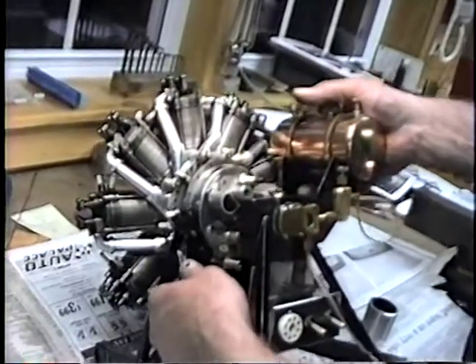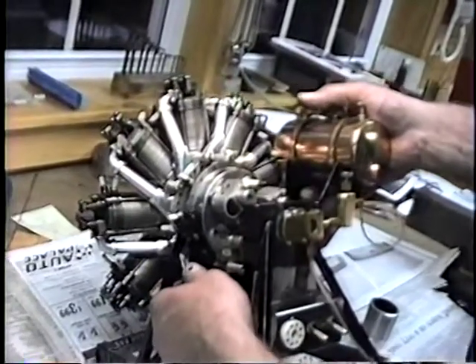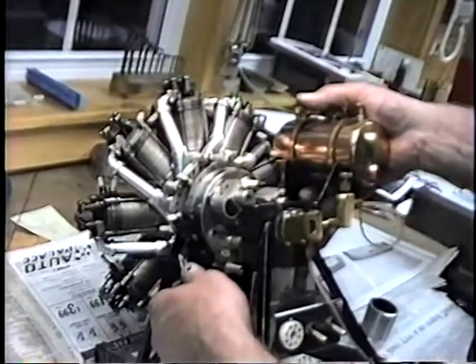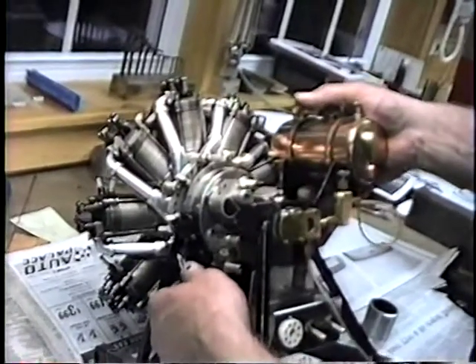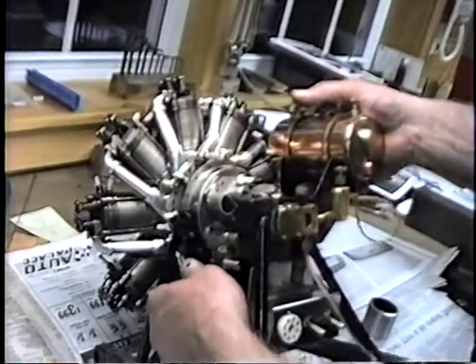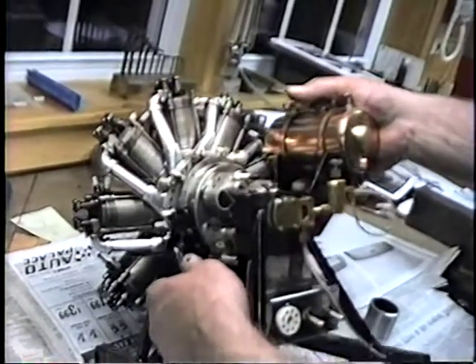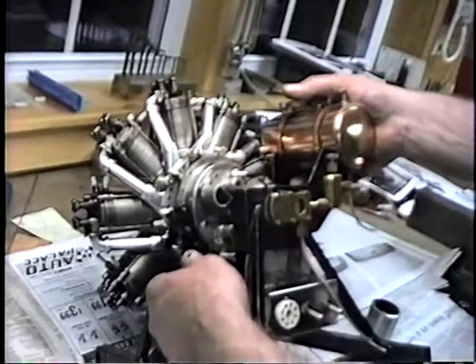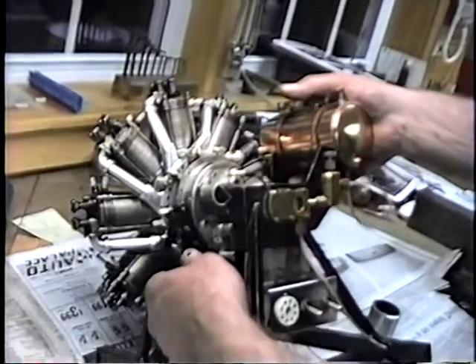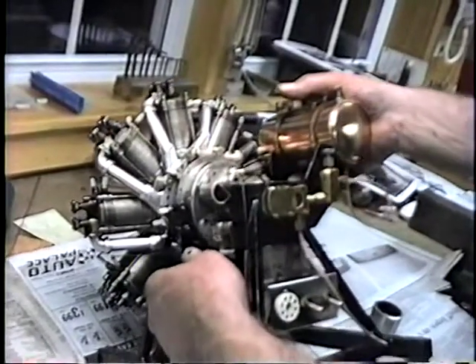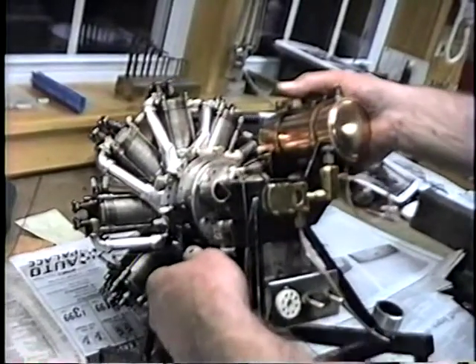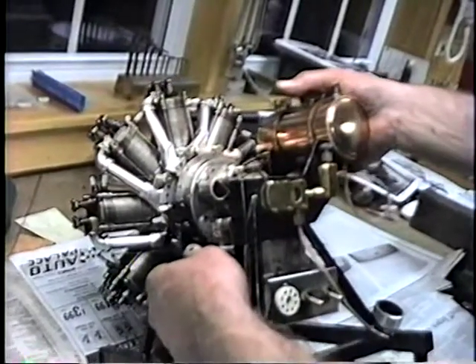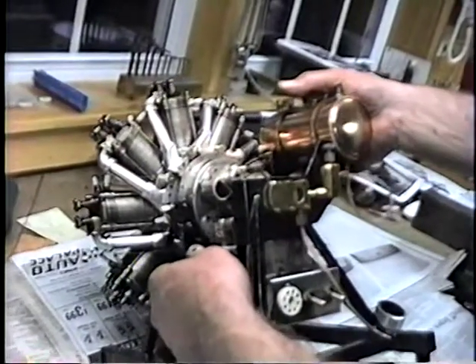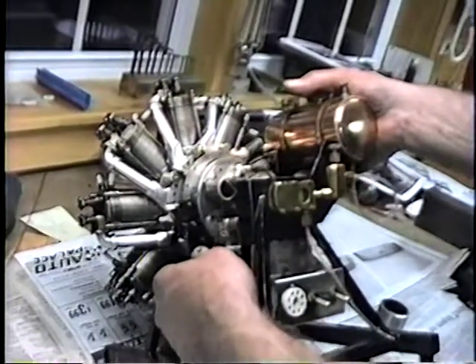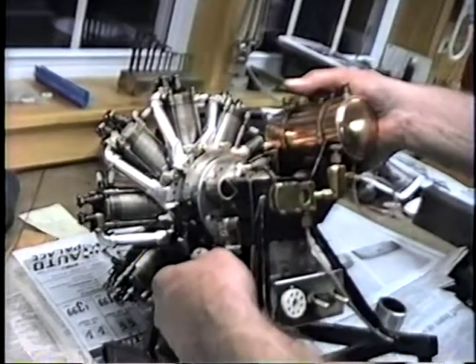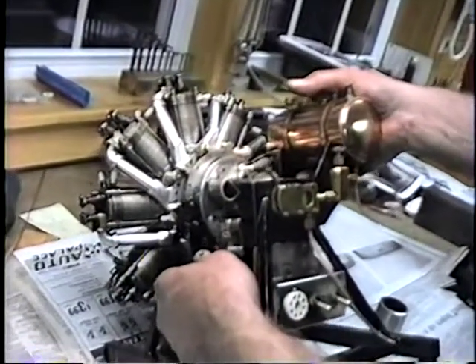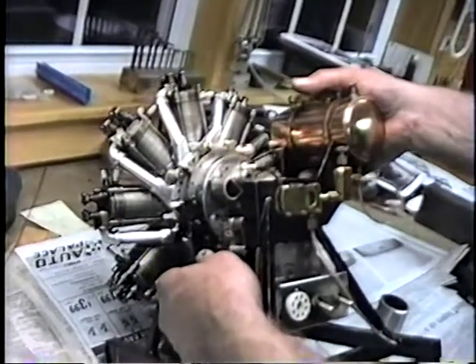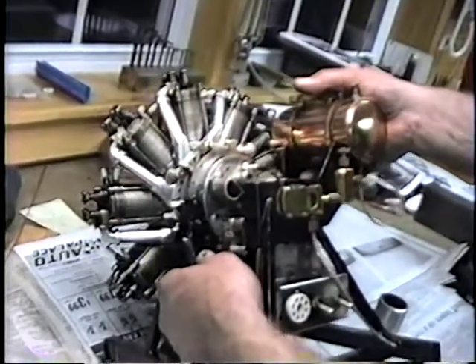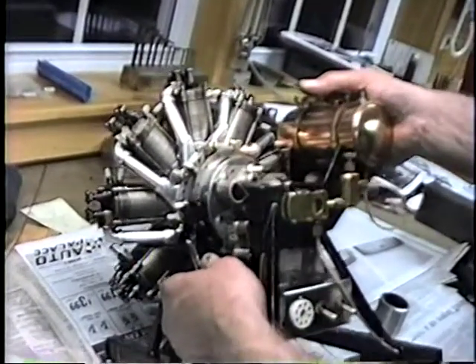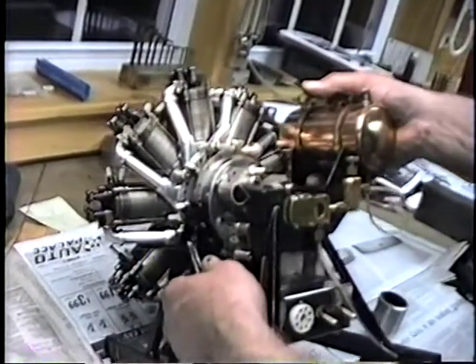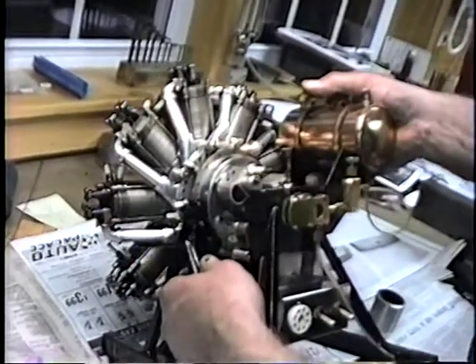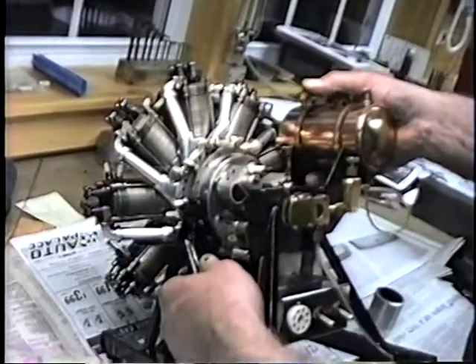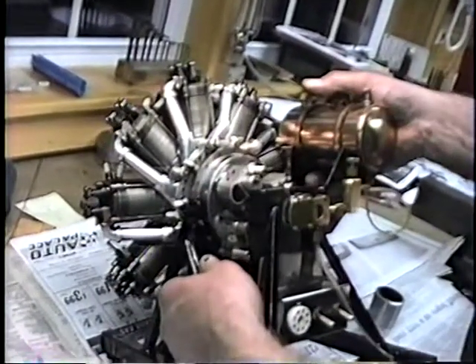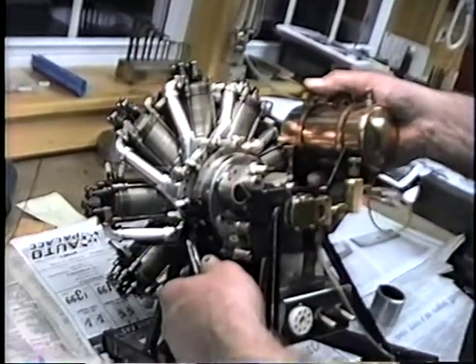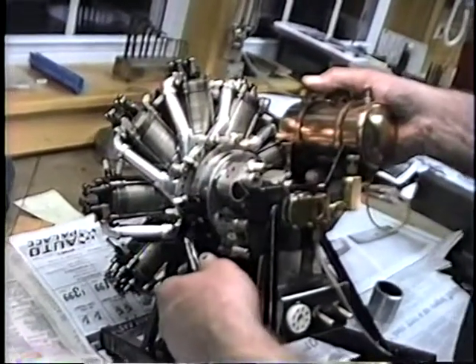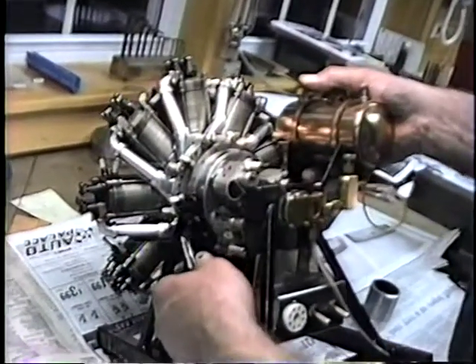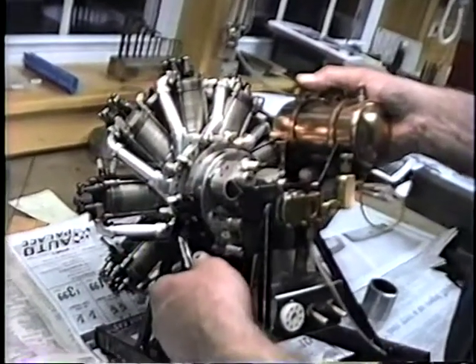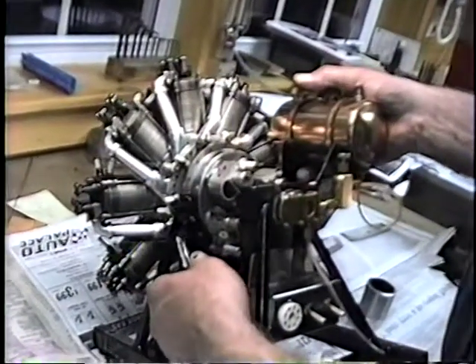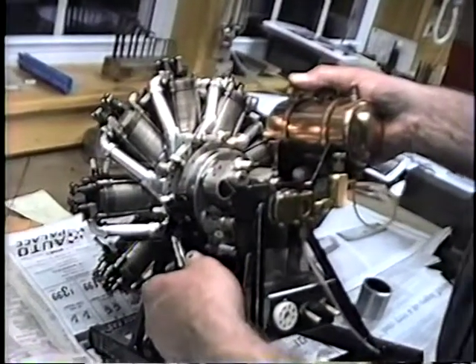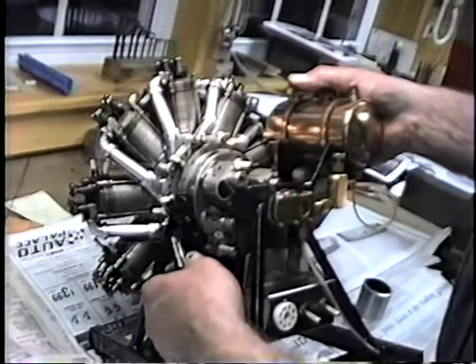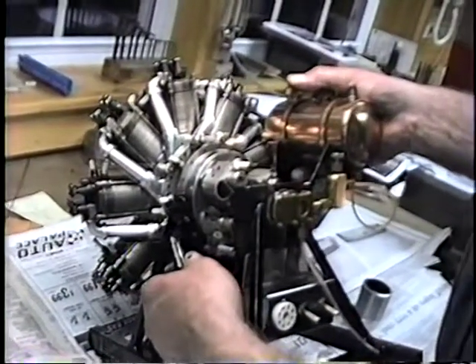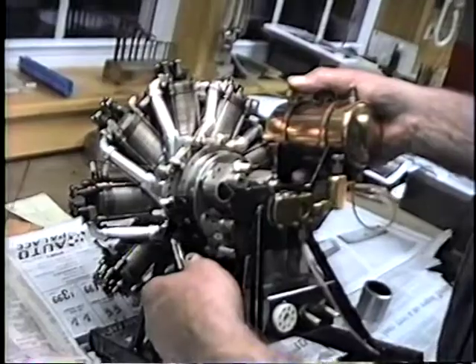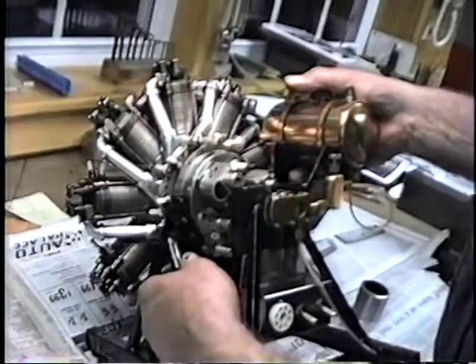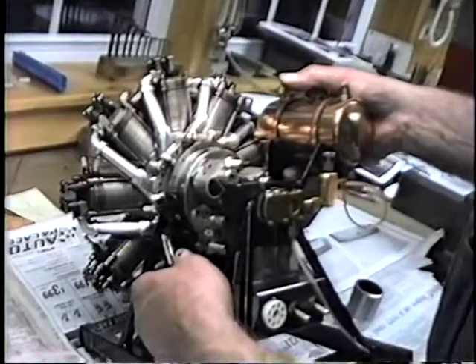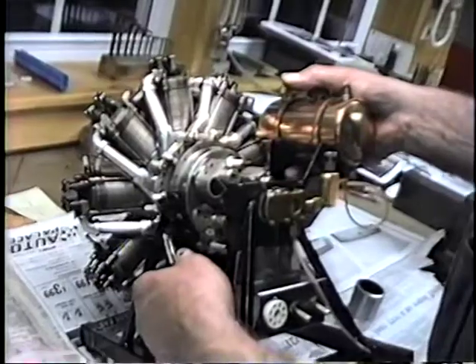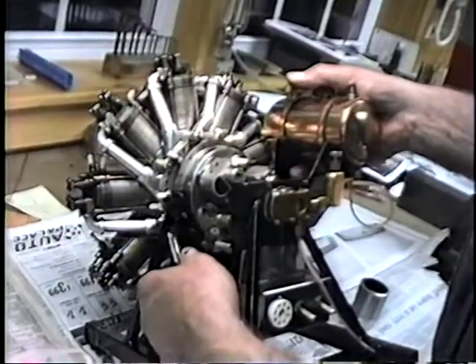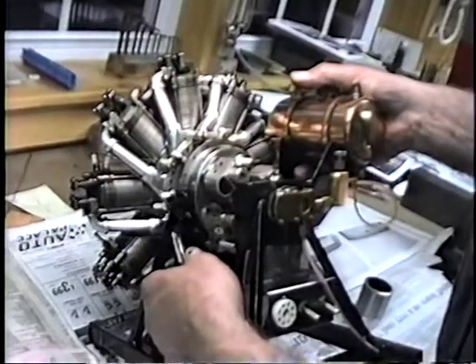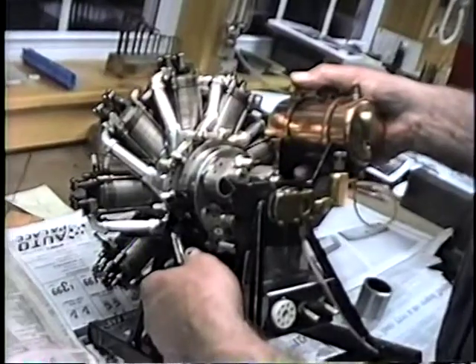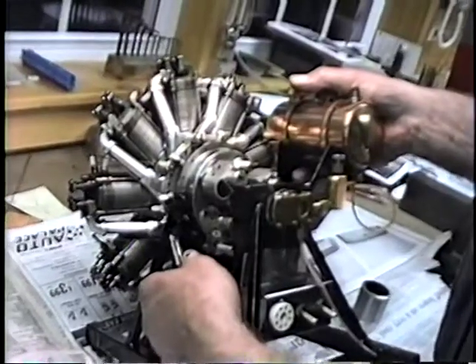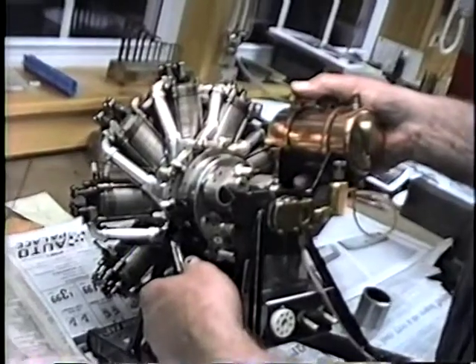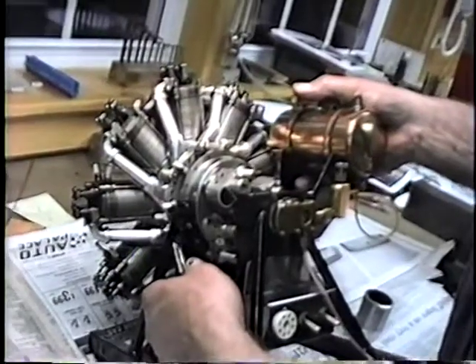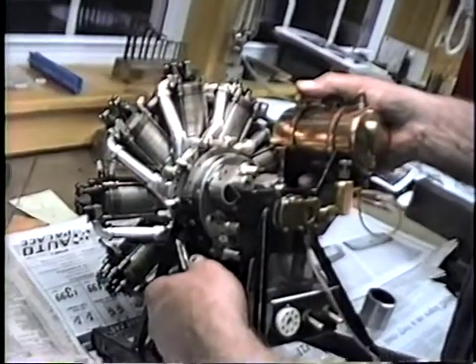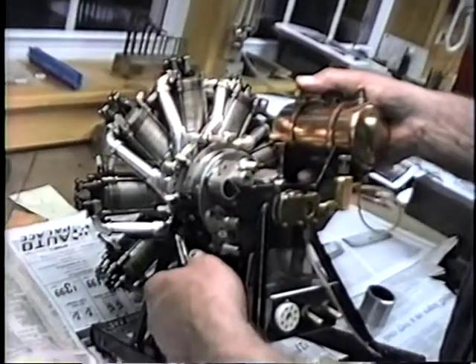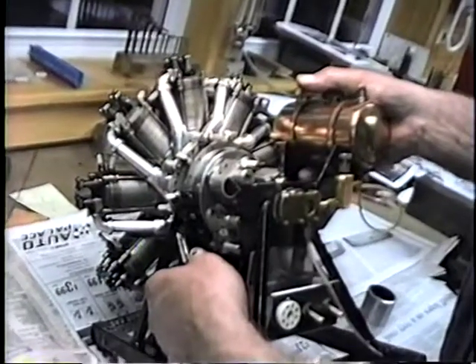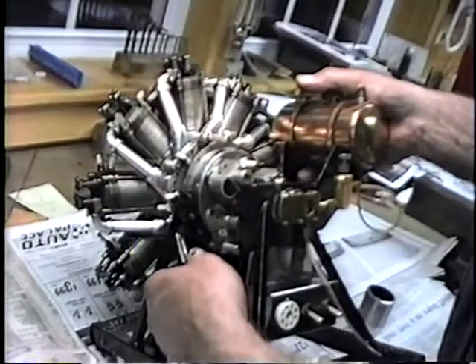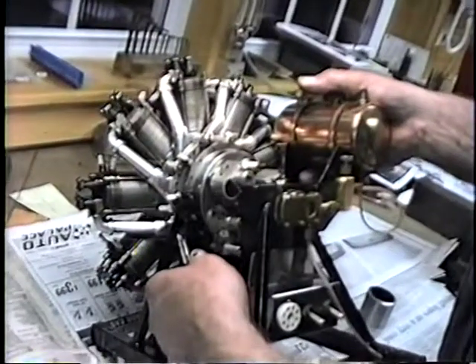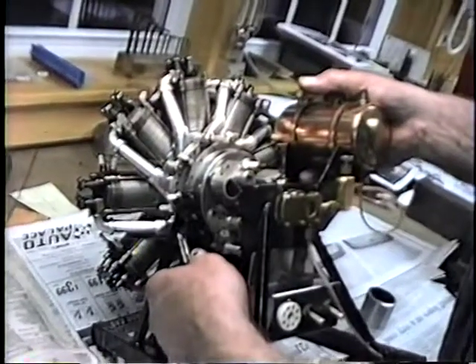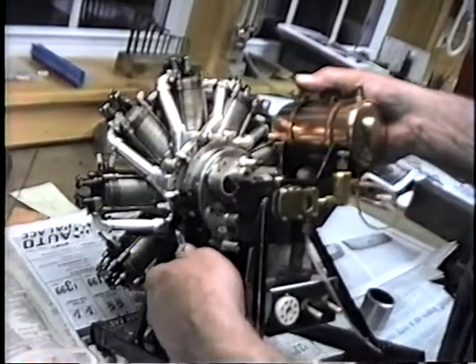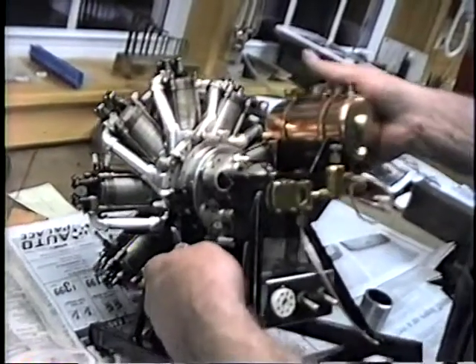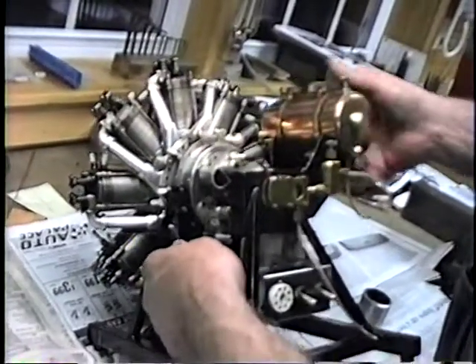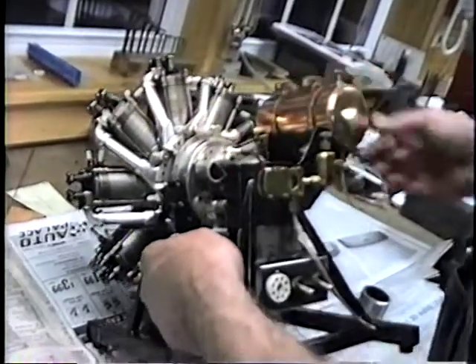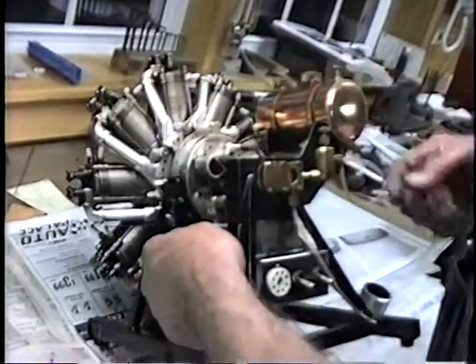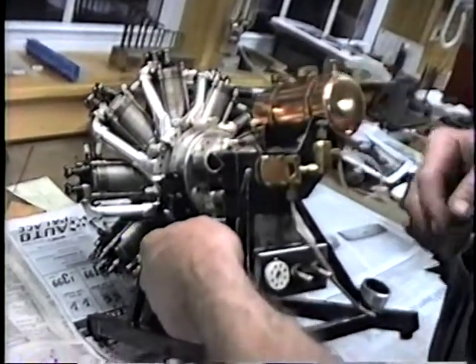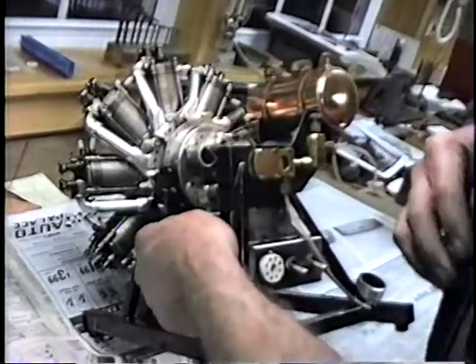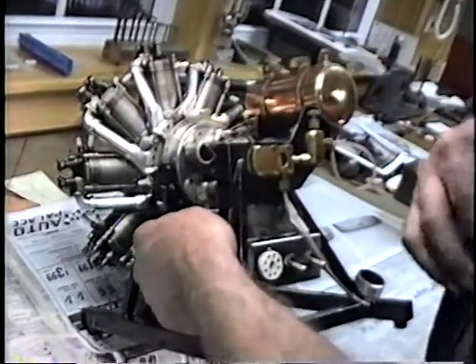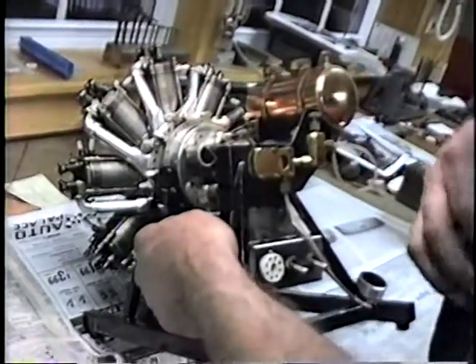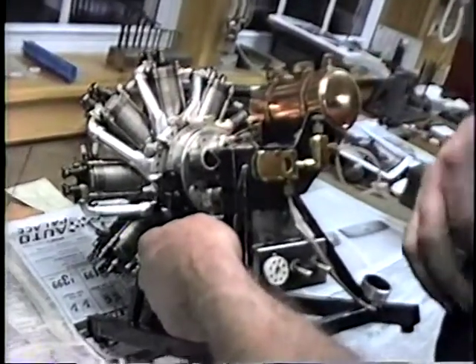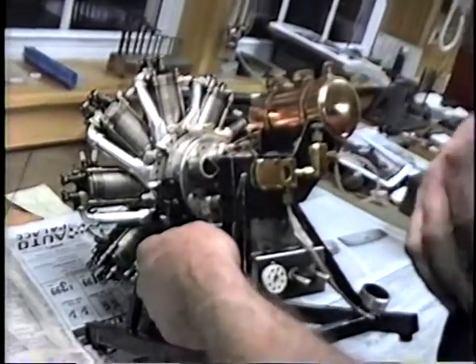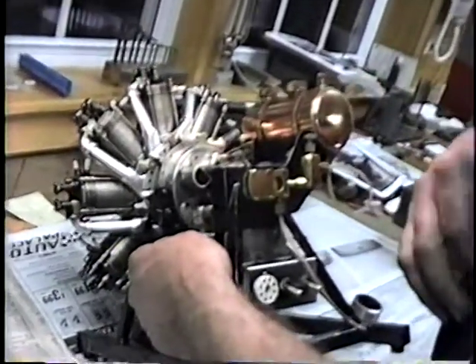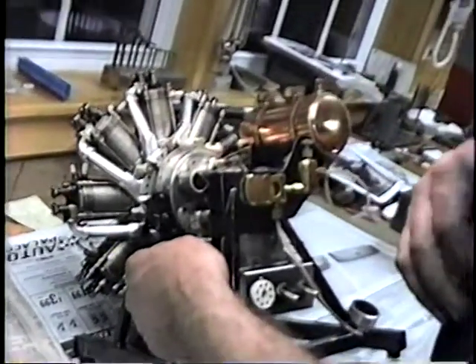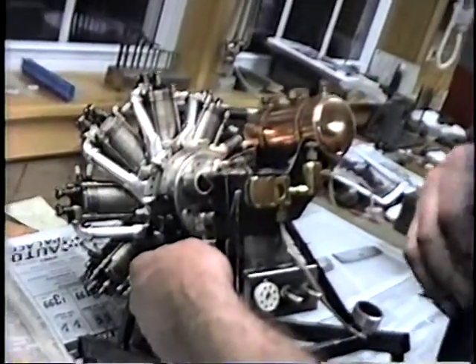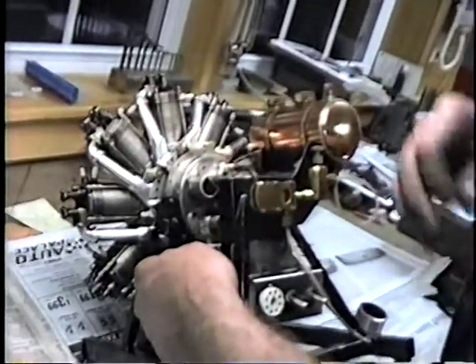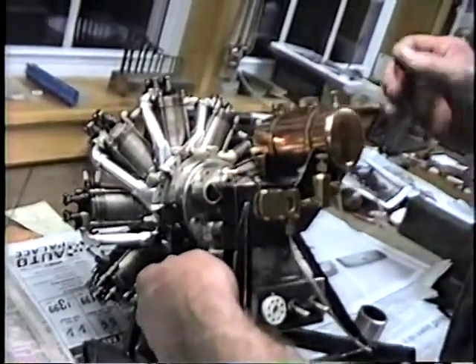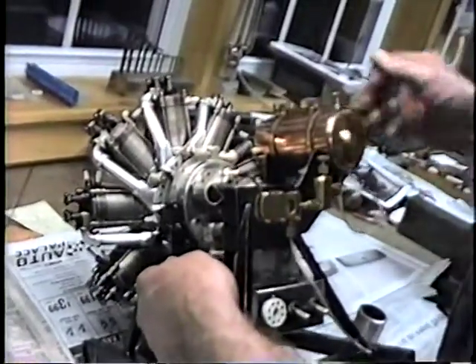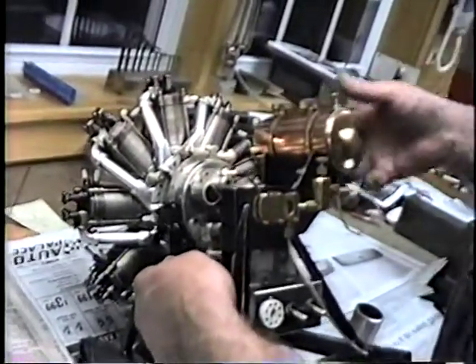This engine uses what they call a lost lubrication system, and it could be pretty messy.